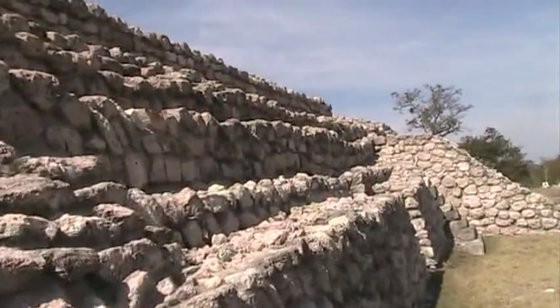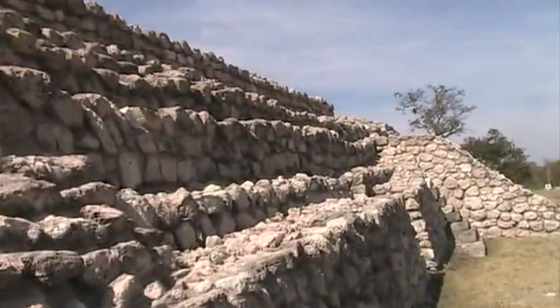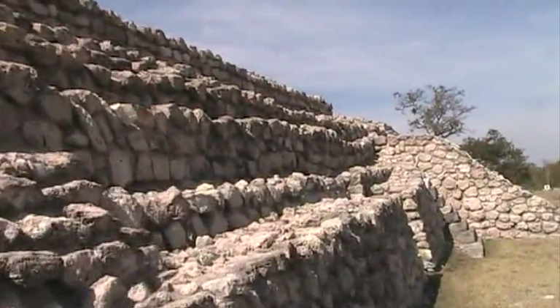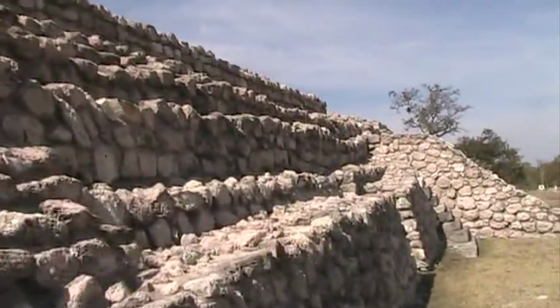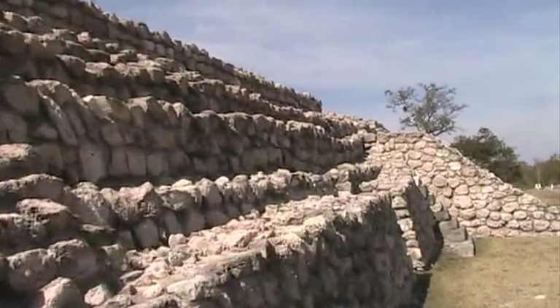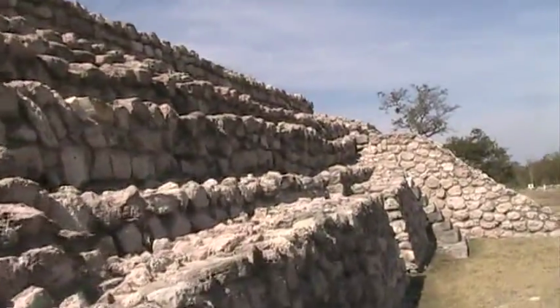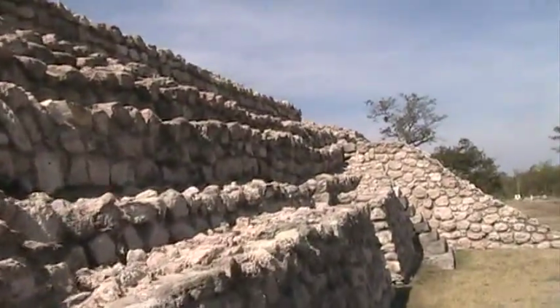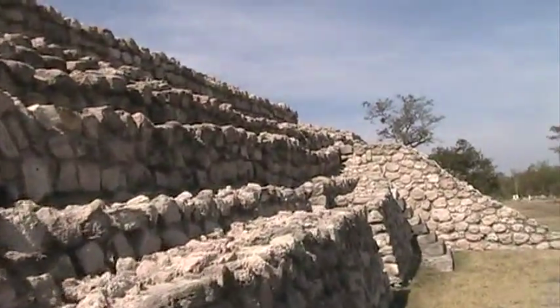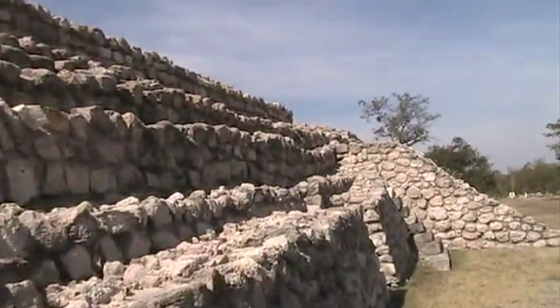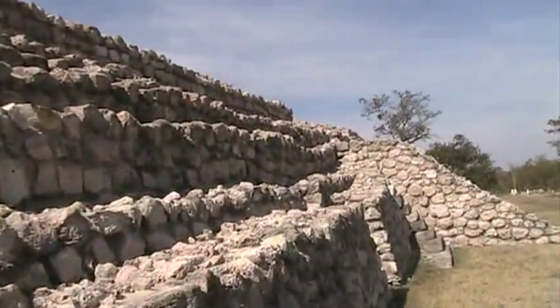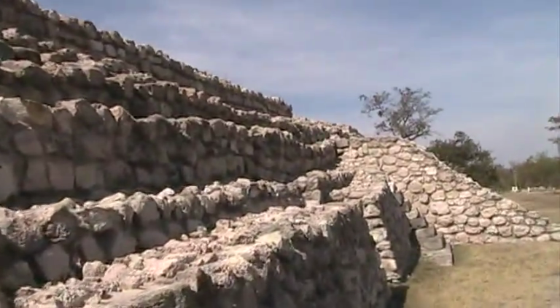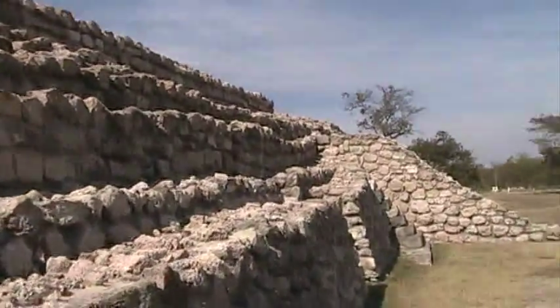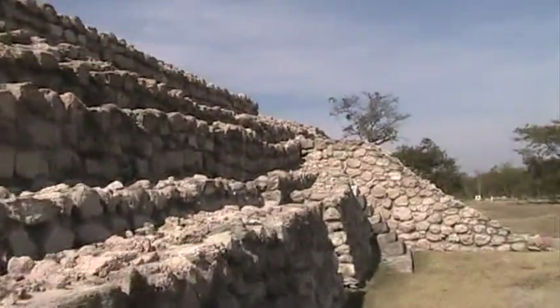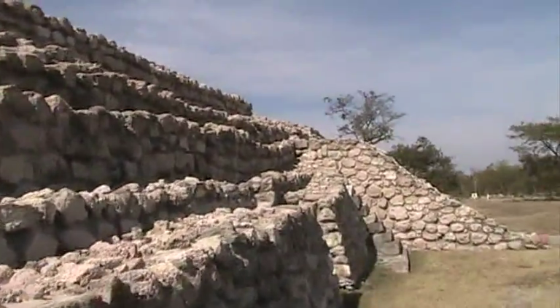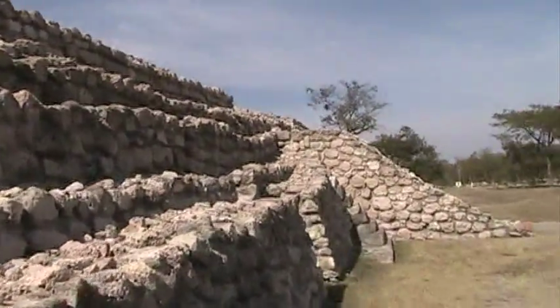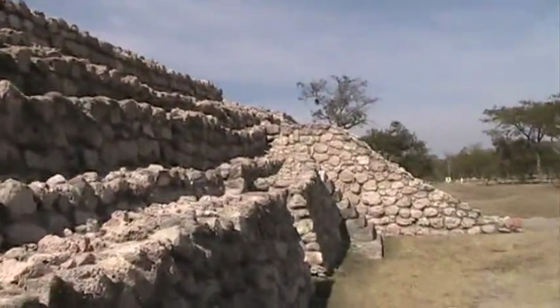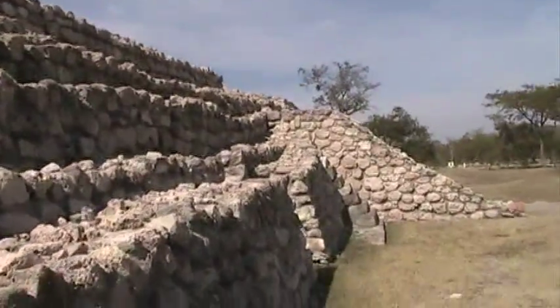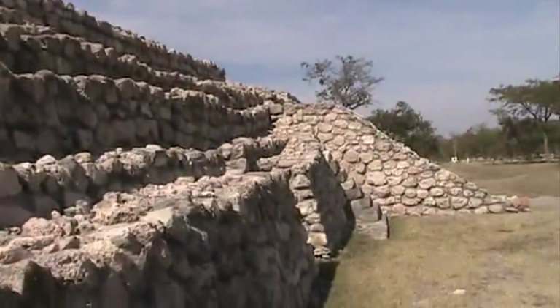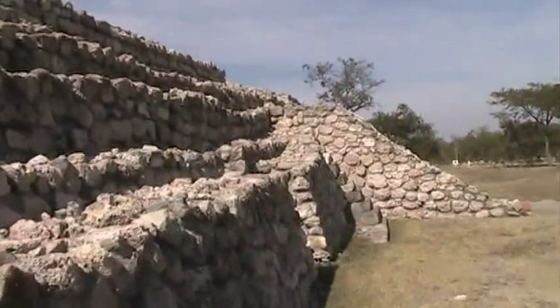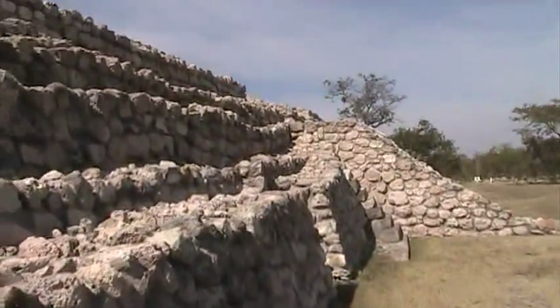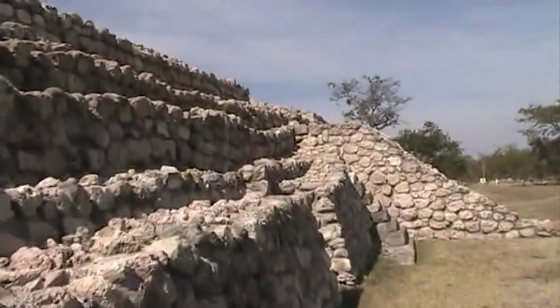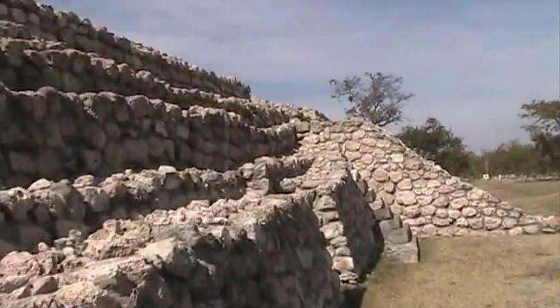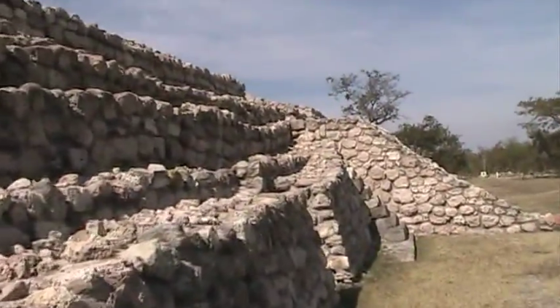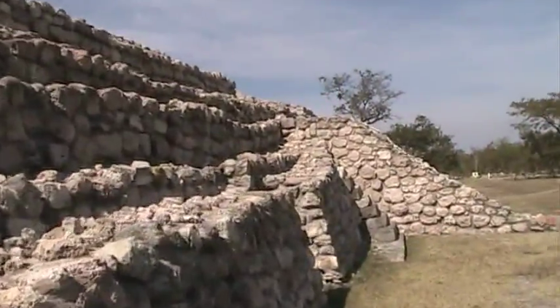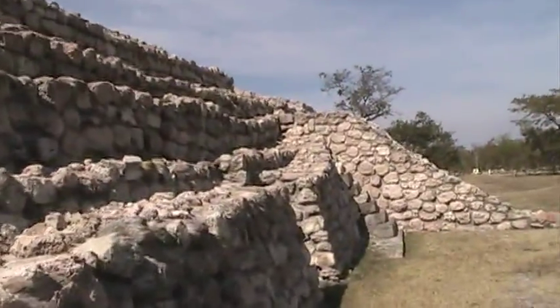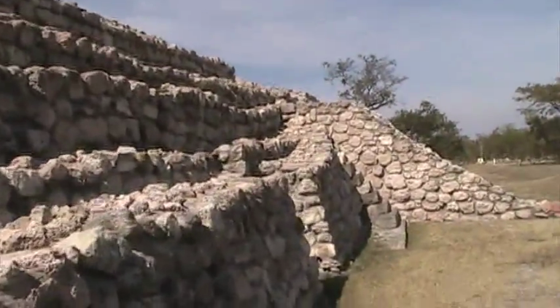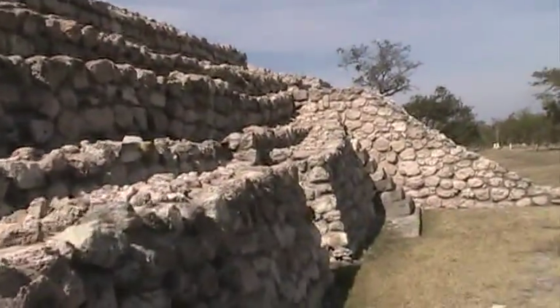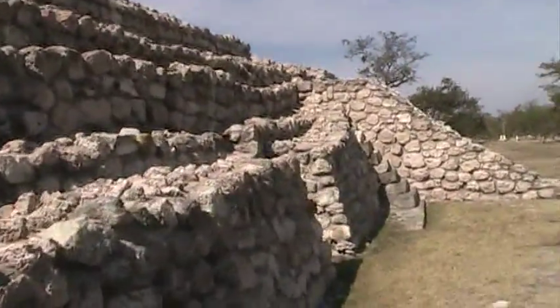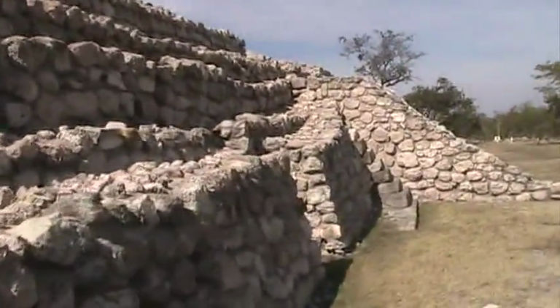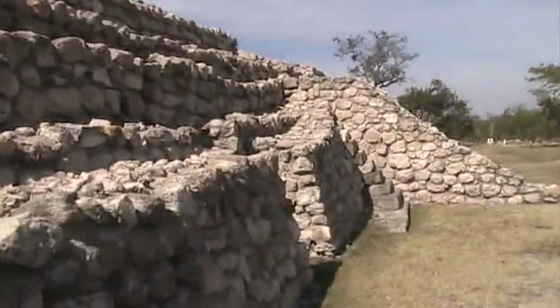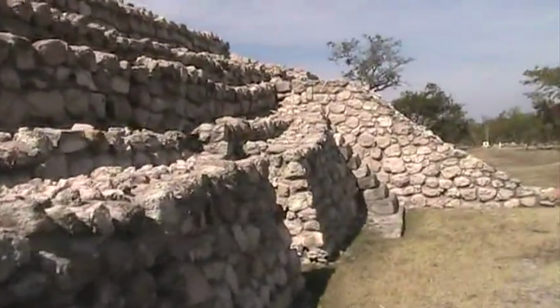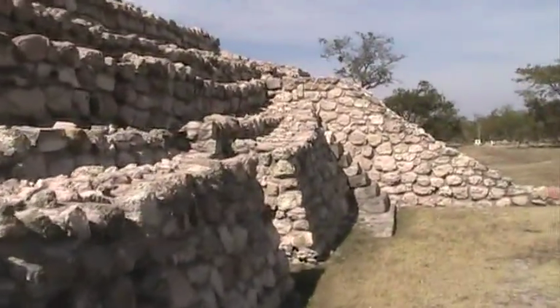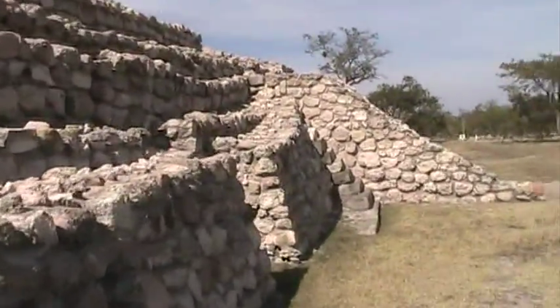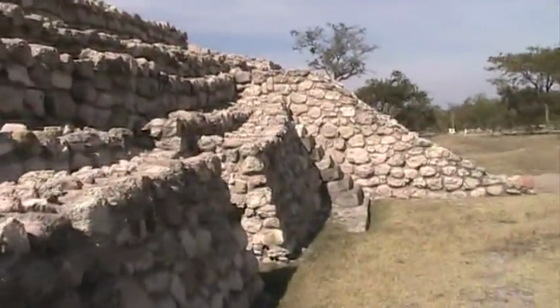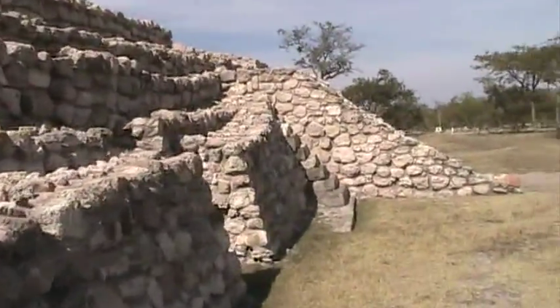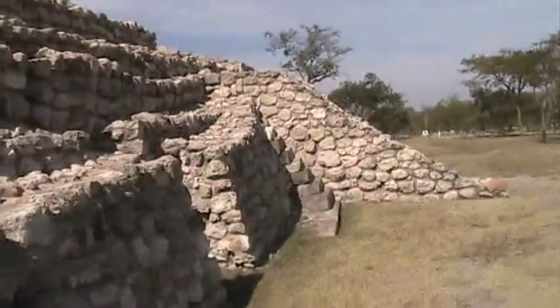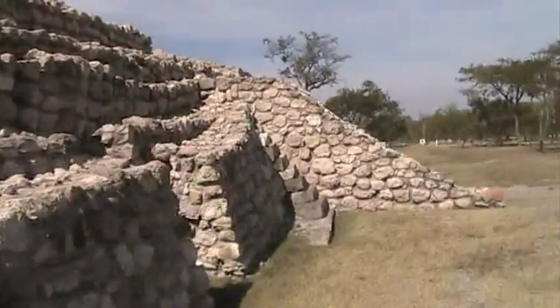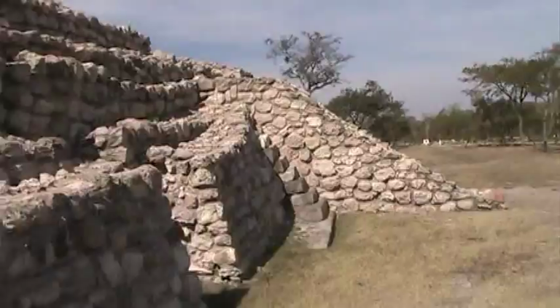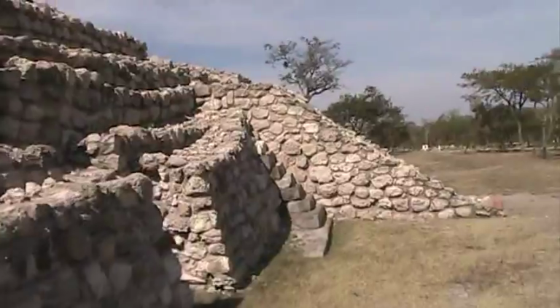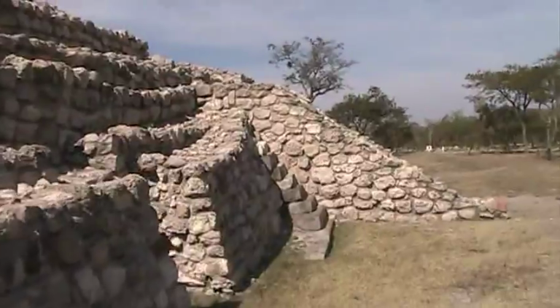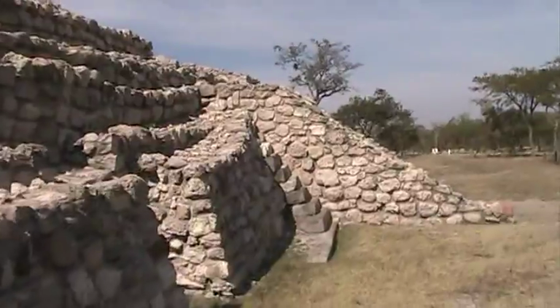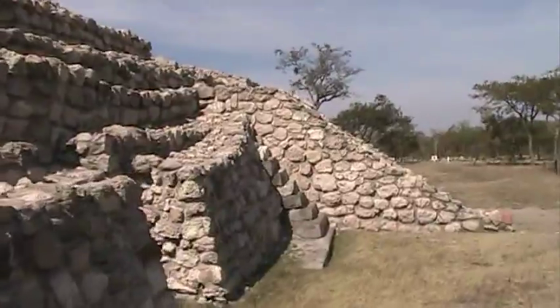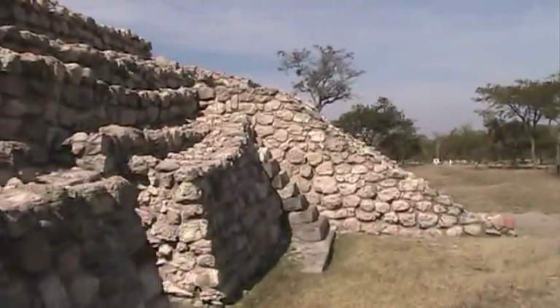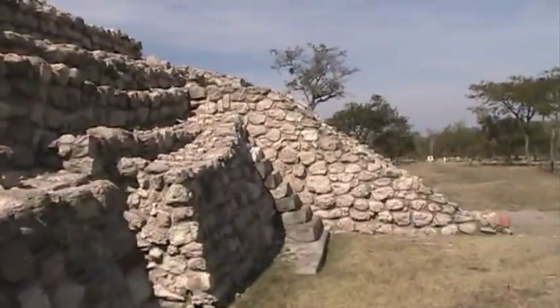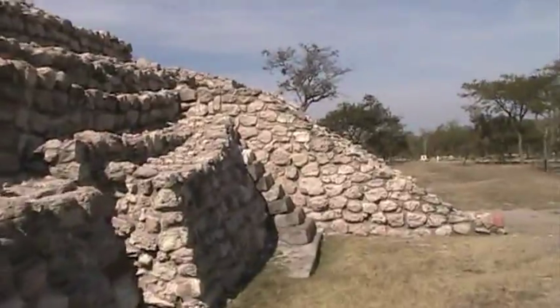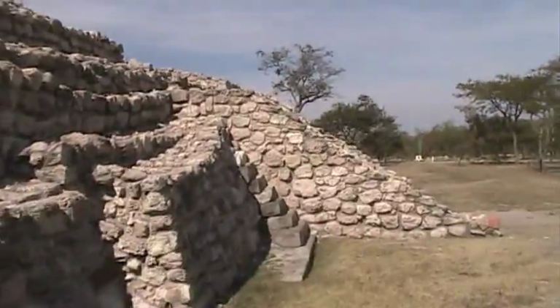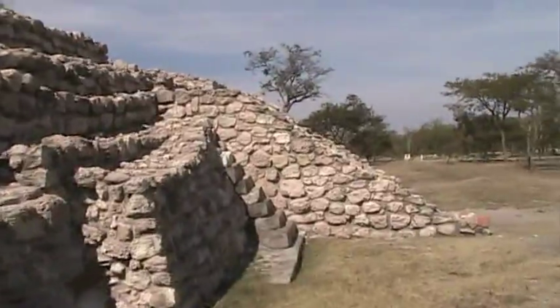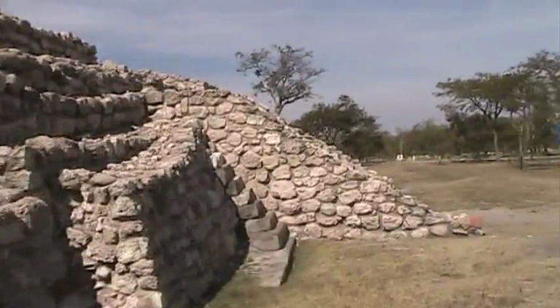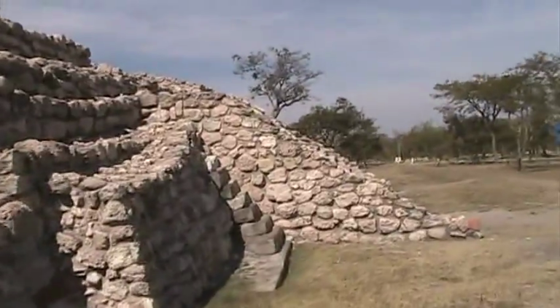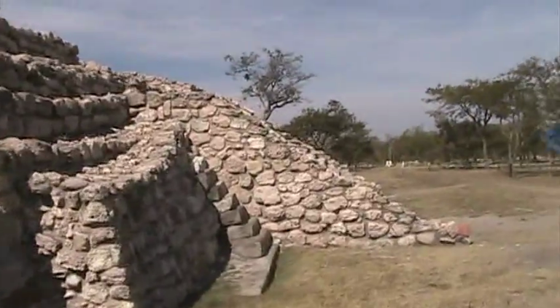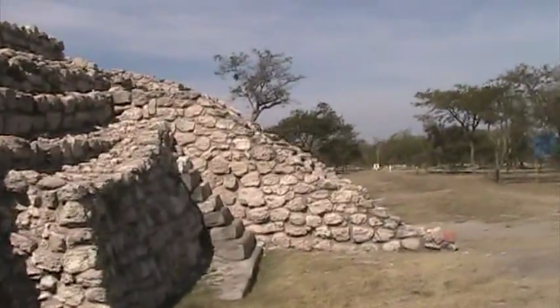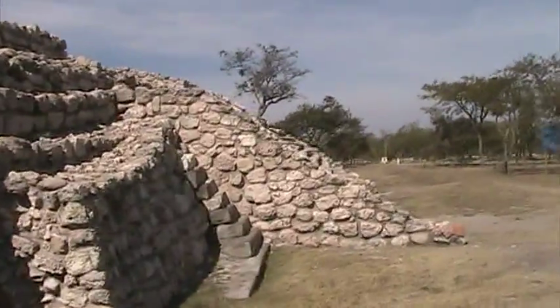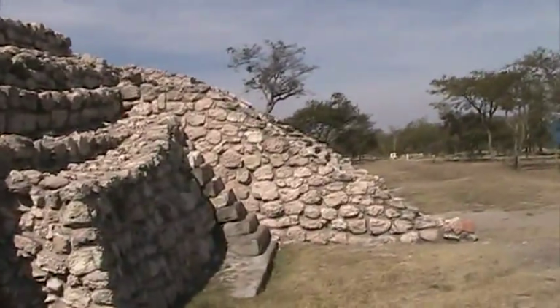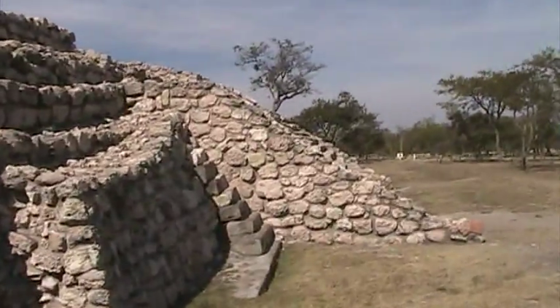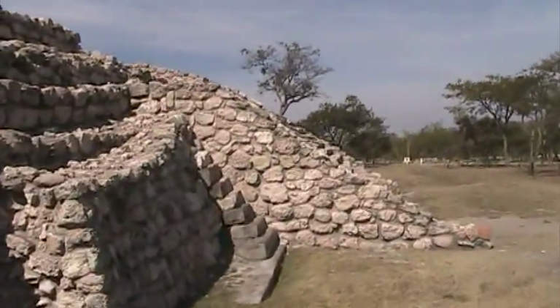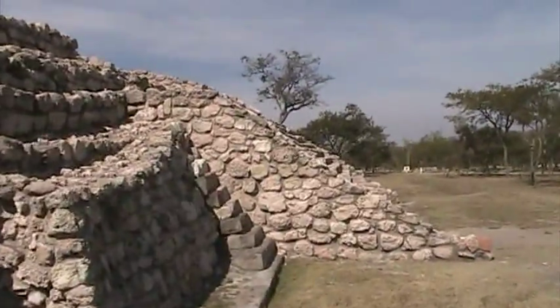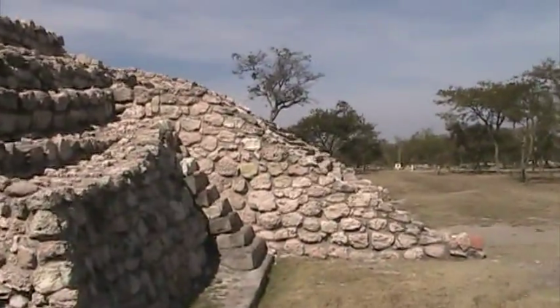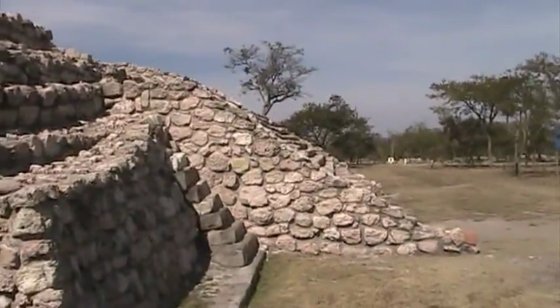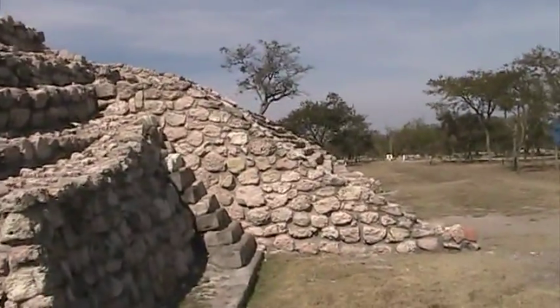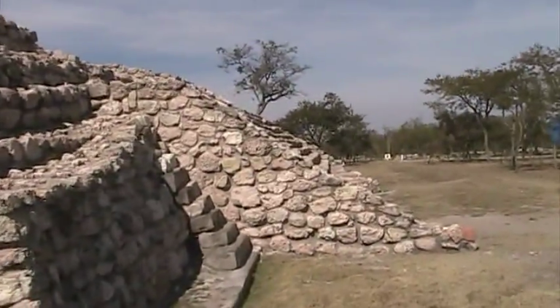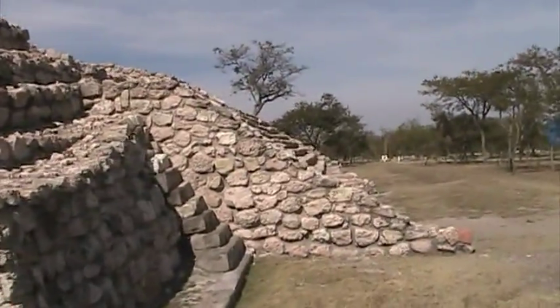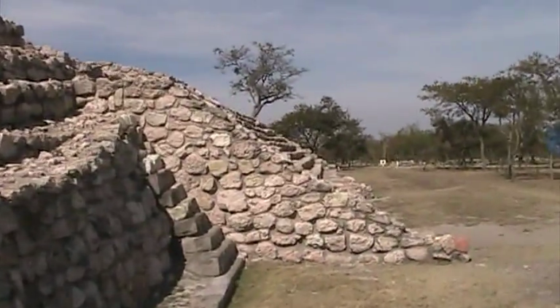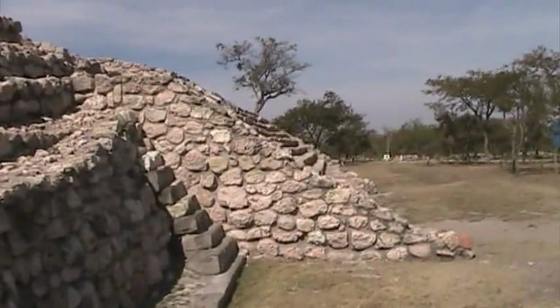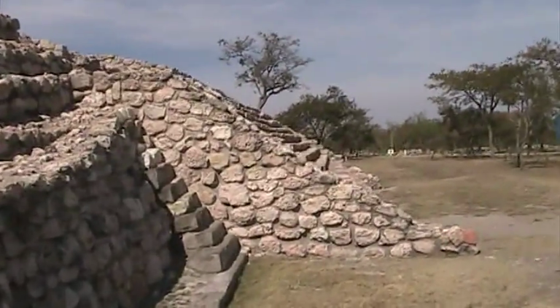We're going to go to the top. We're allowed to walk to the top.